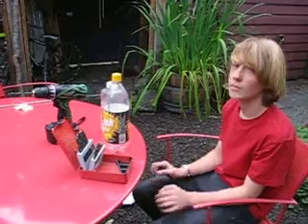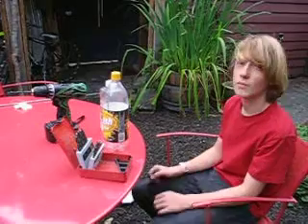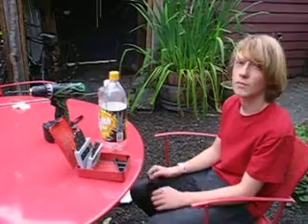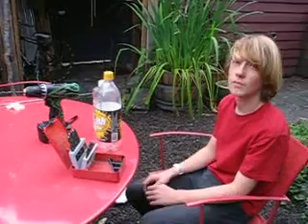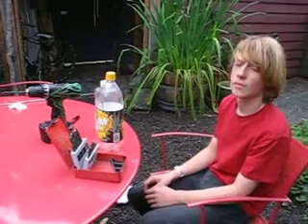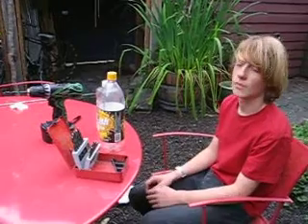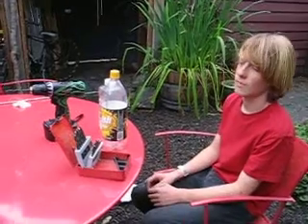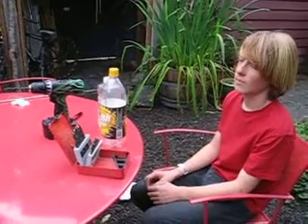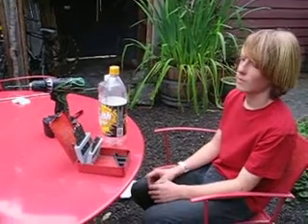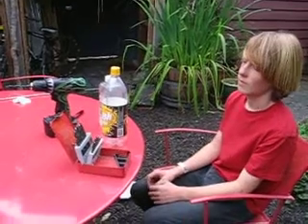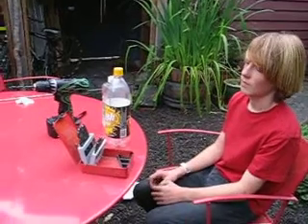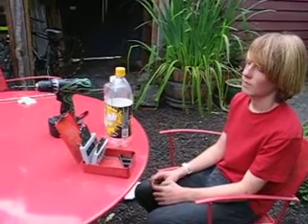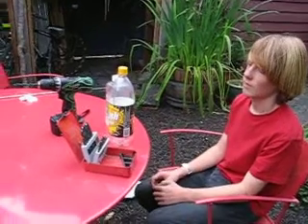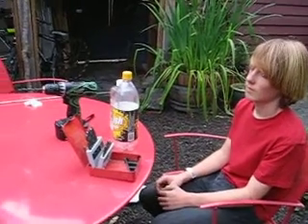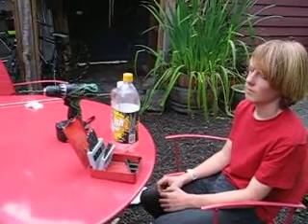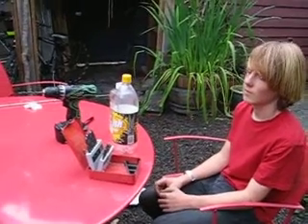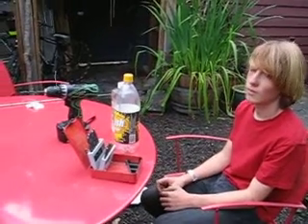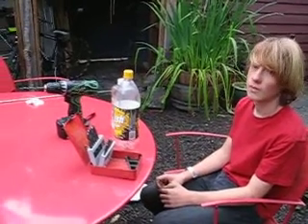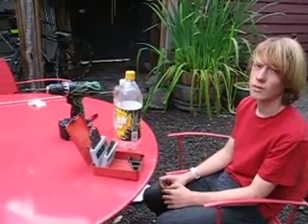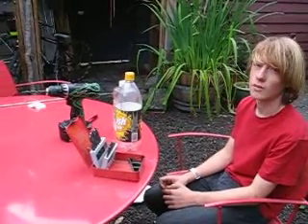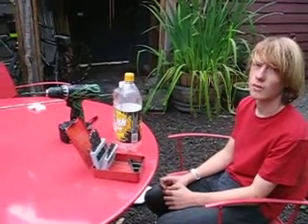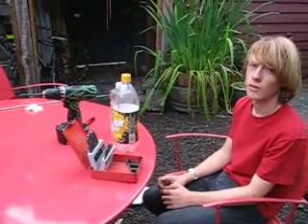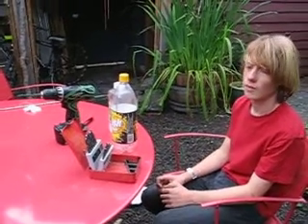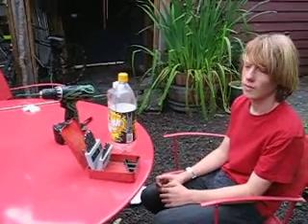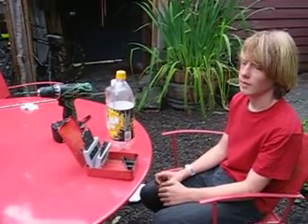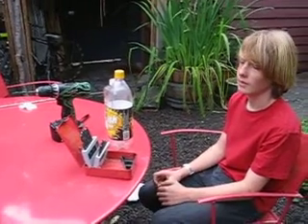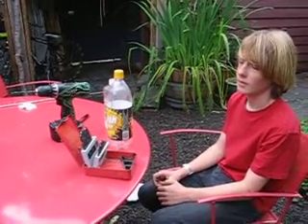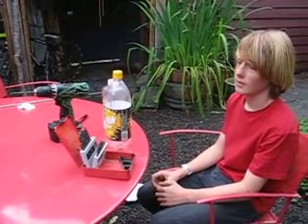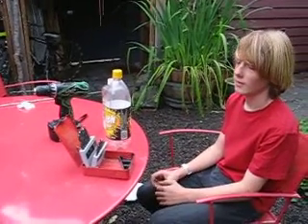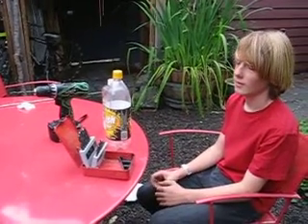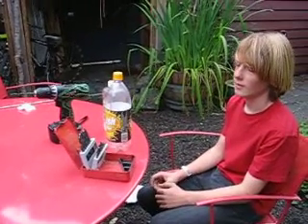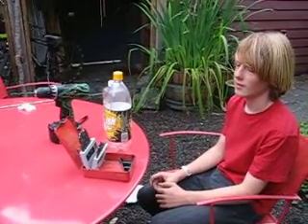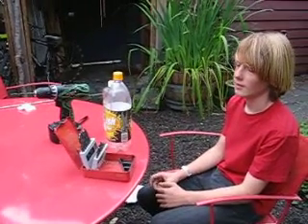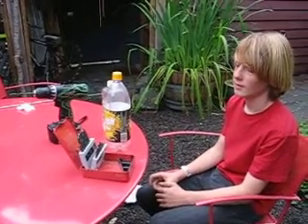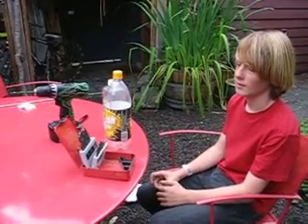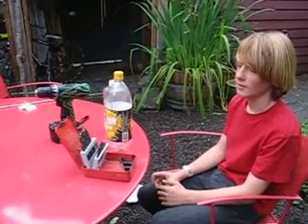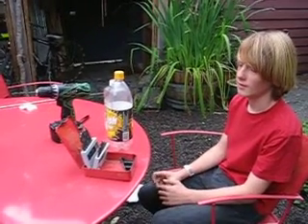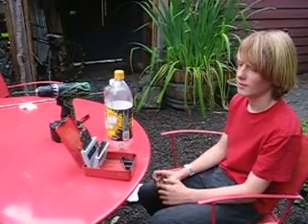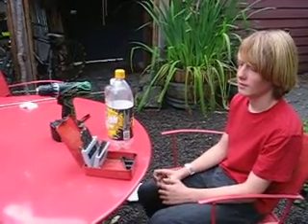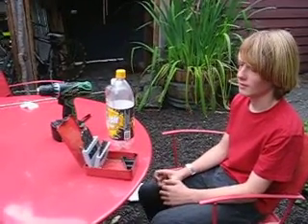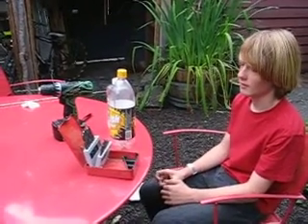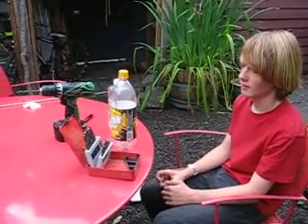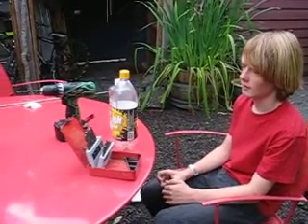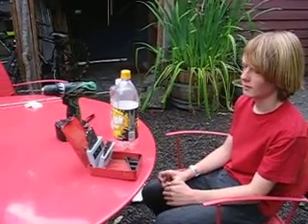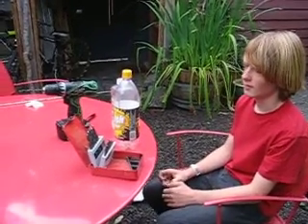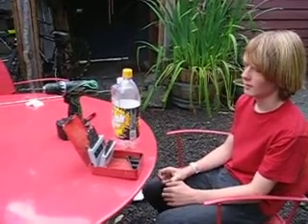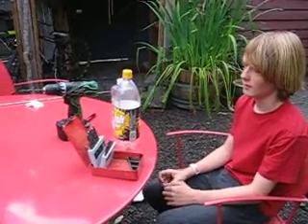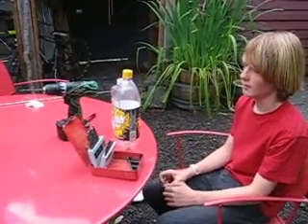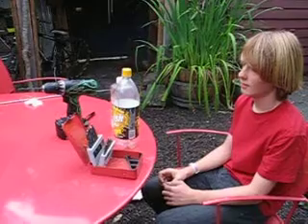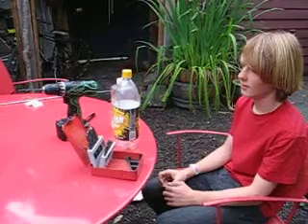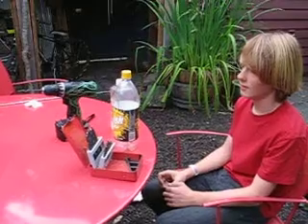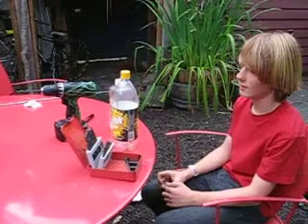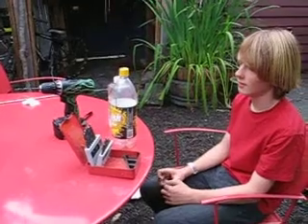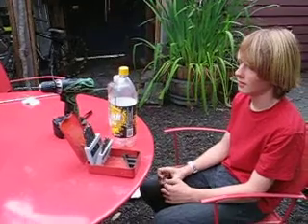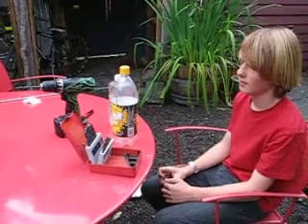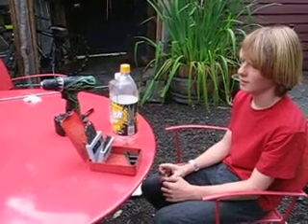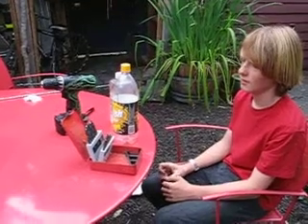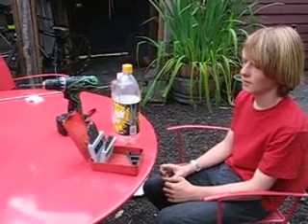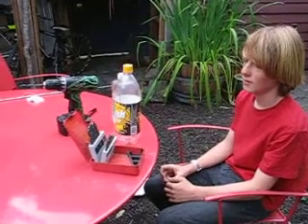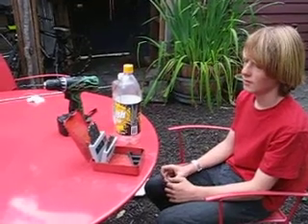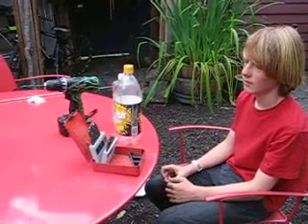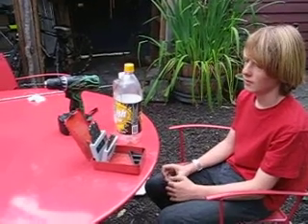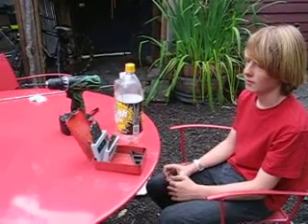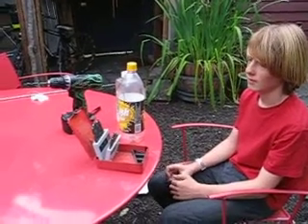So in this video, we're going to show you how to make a really cheap and easy liquid-fueled rocket.